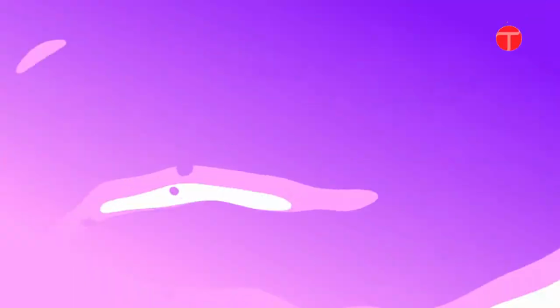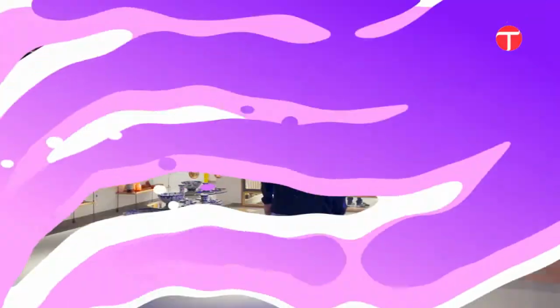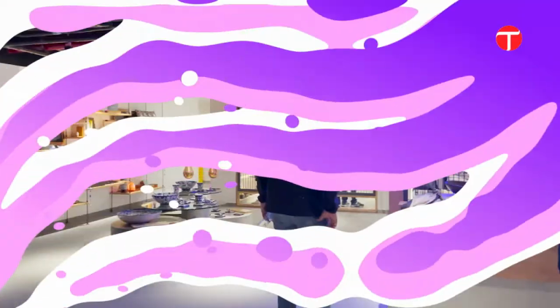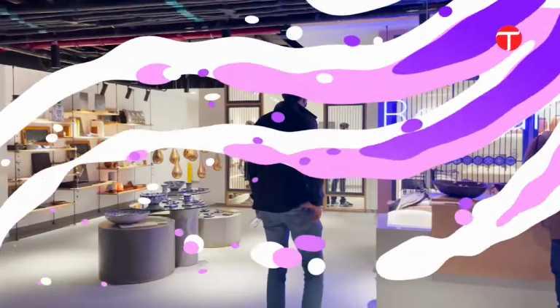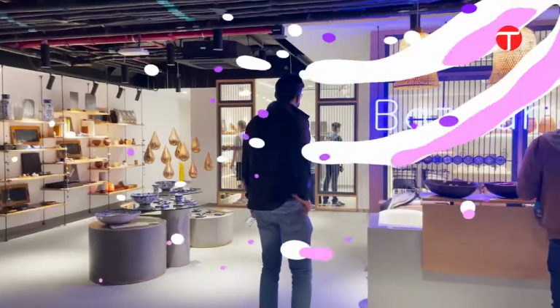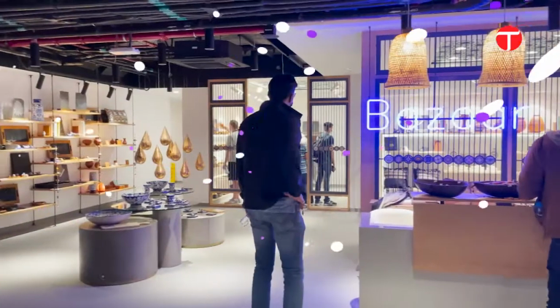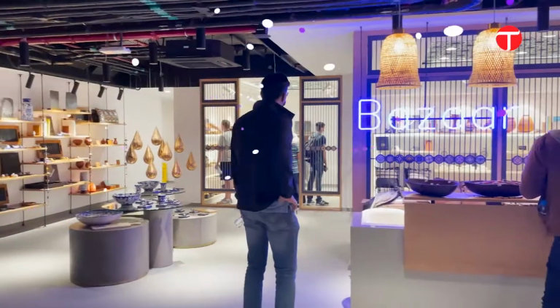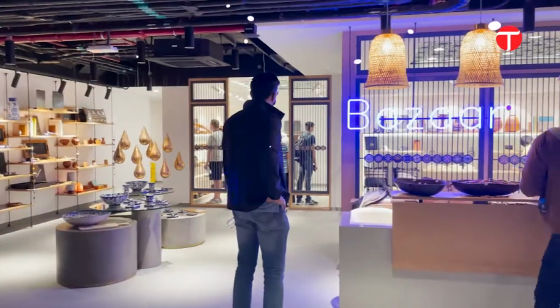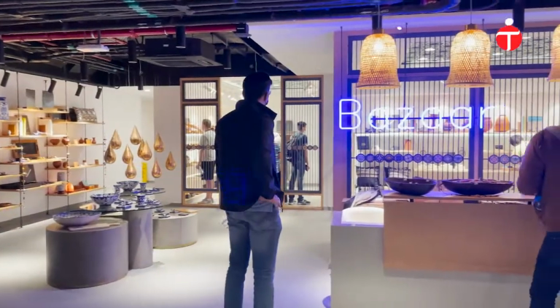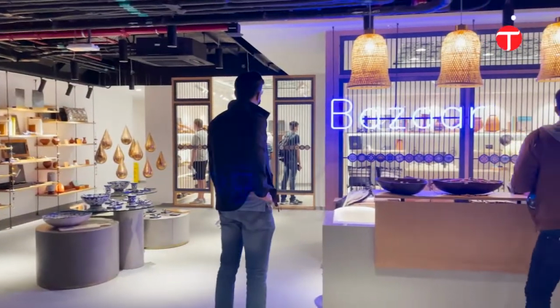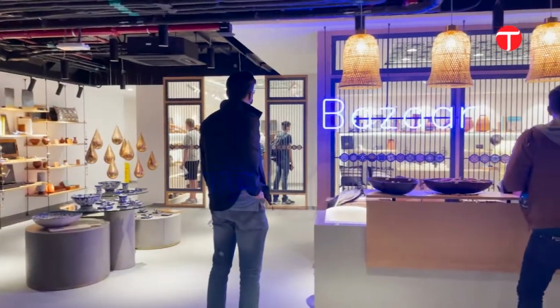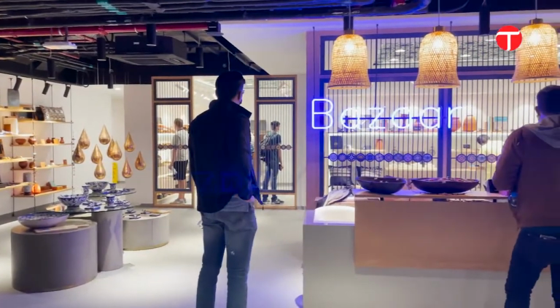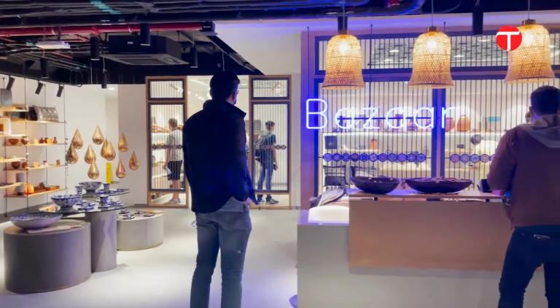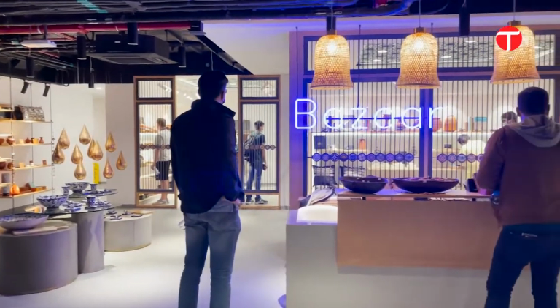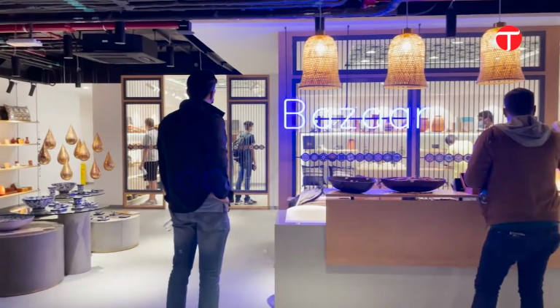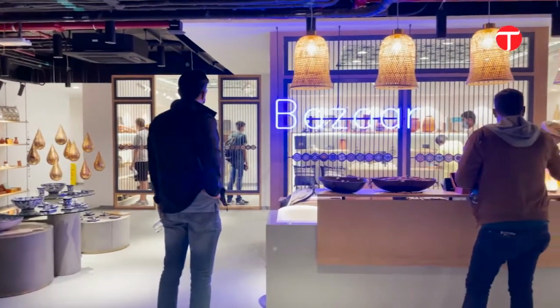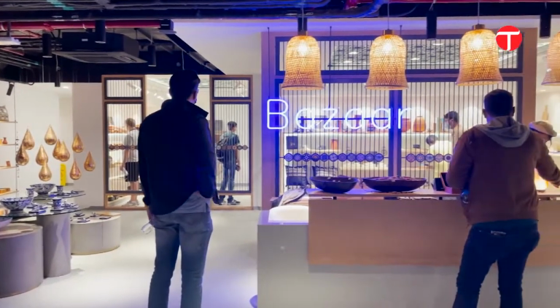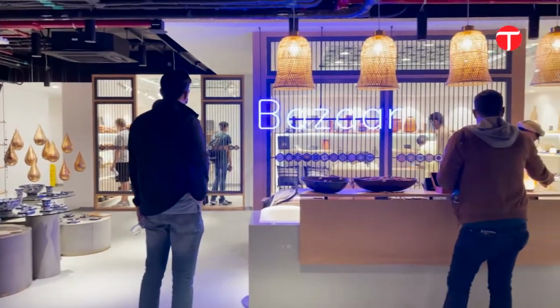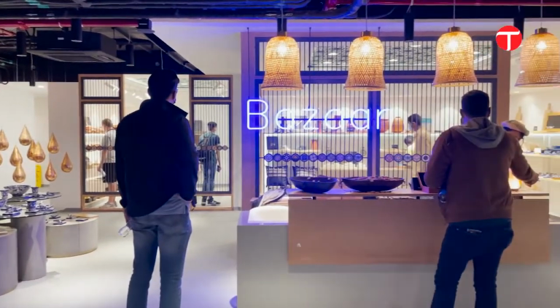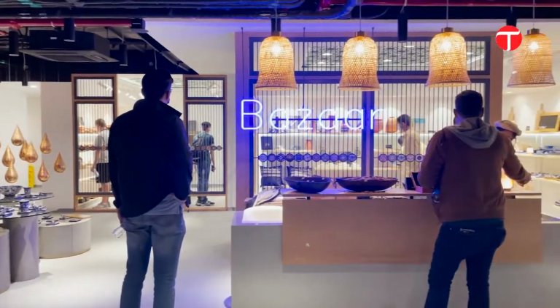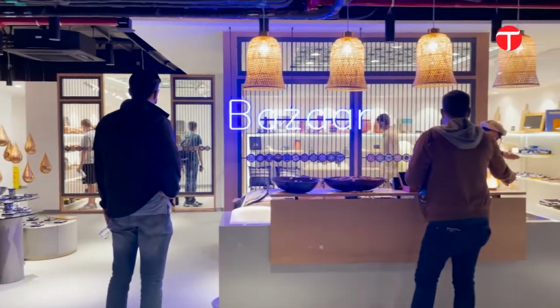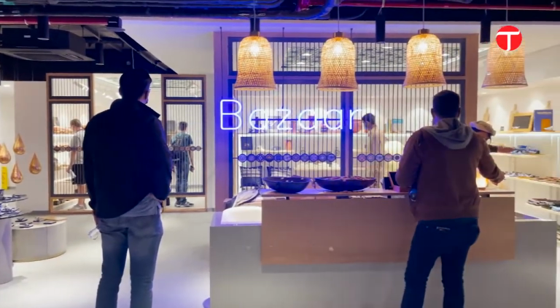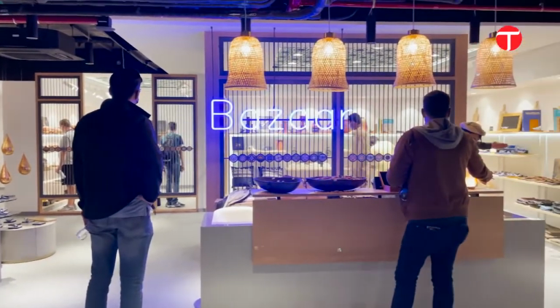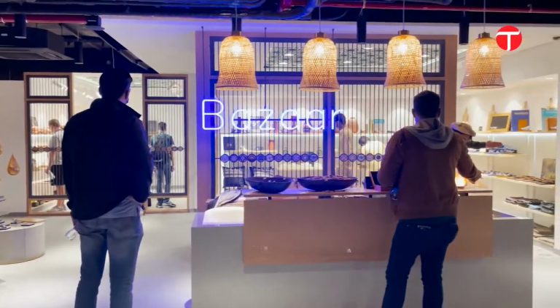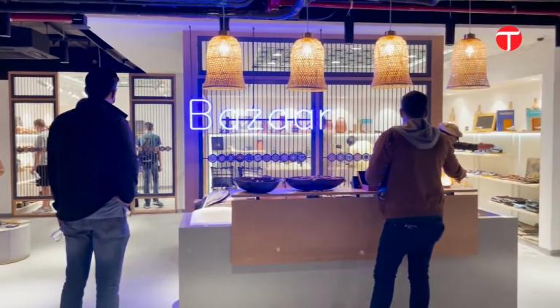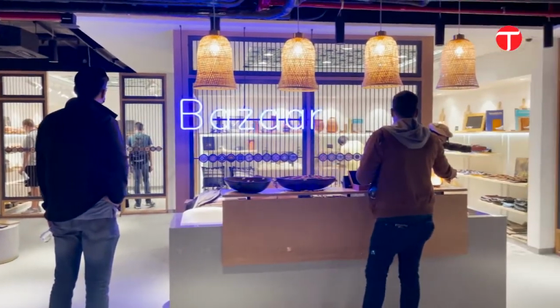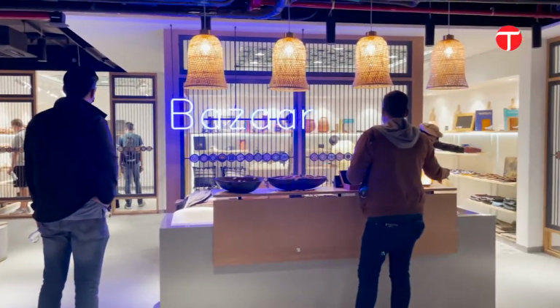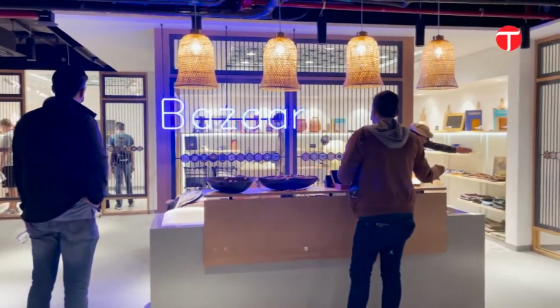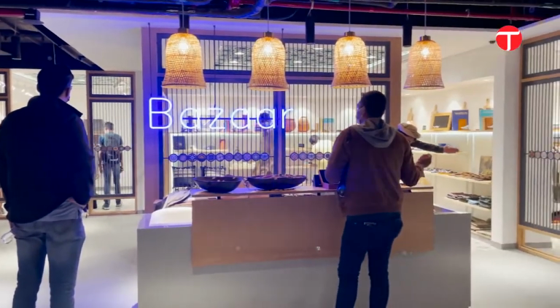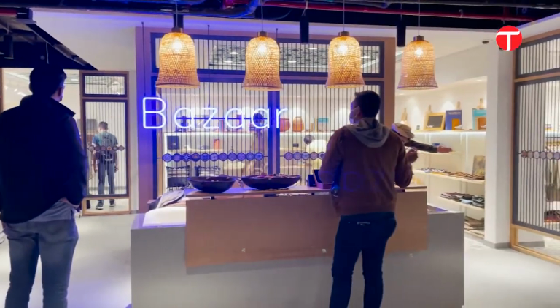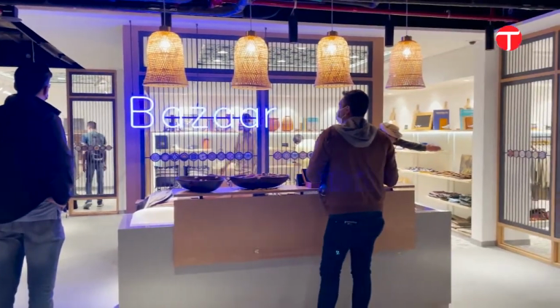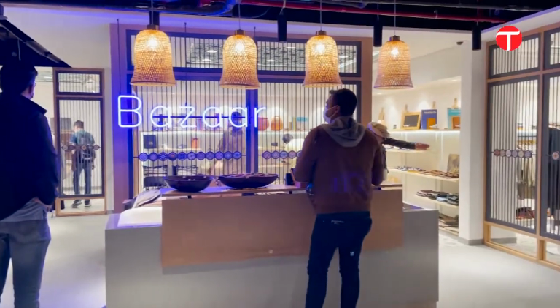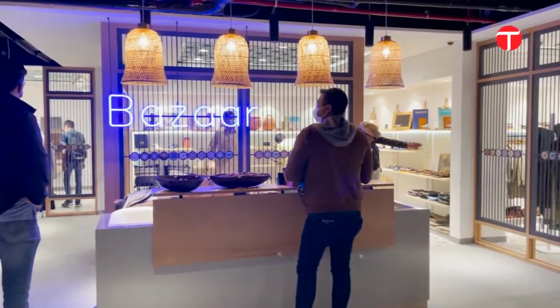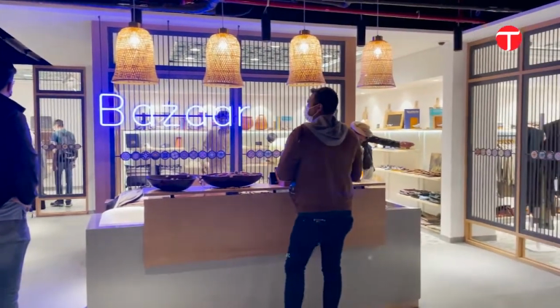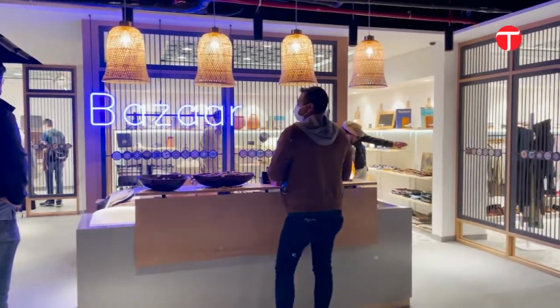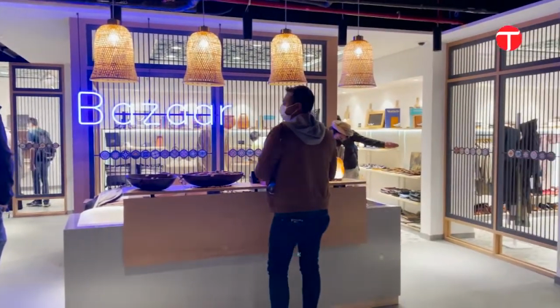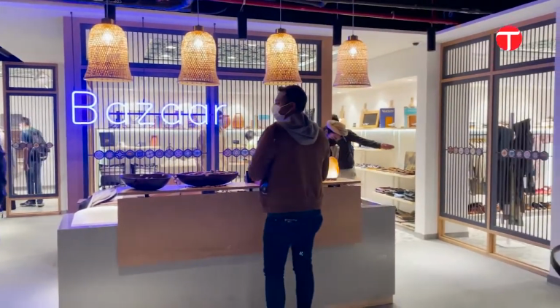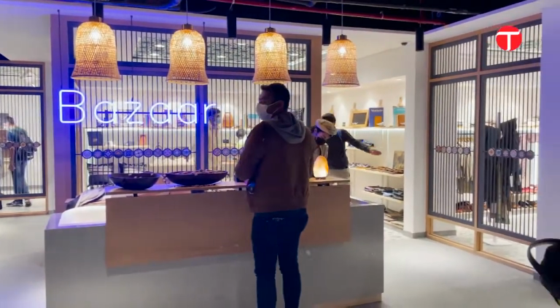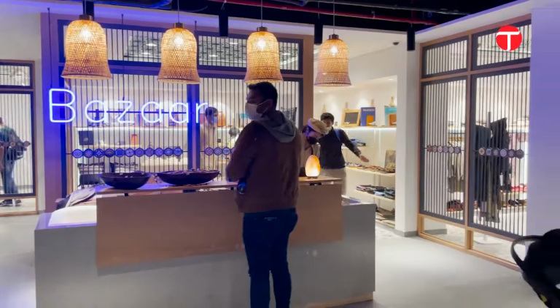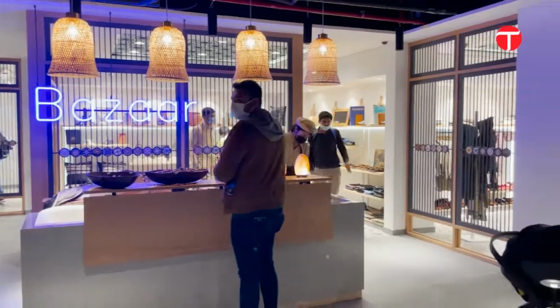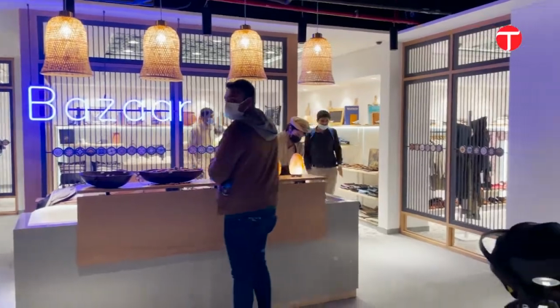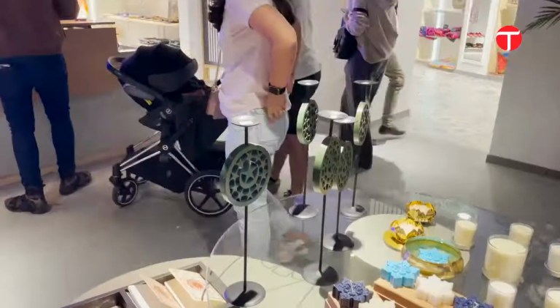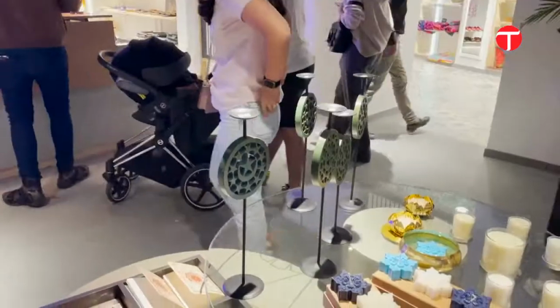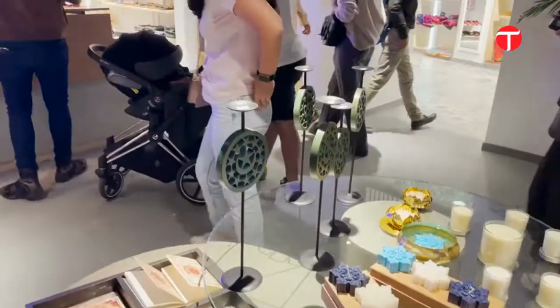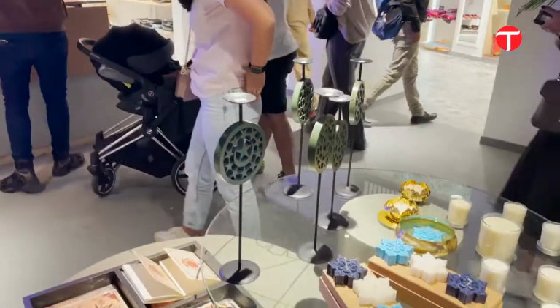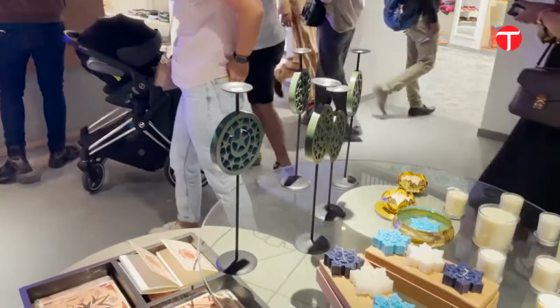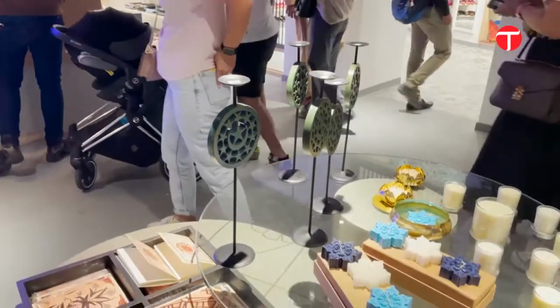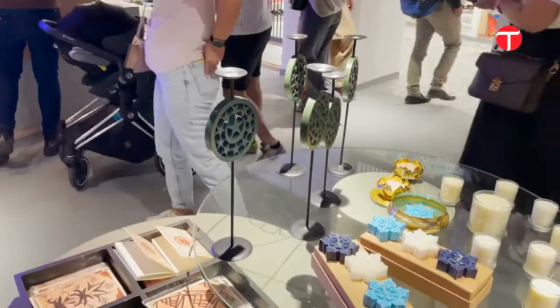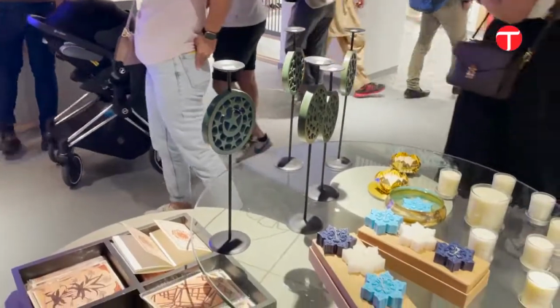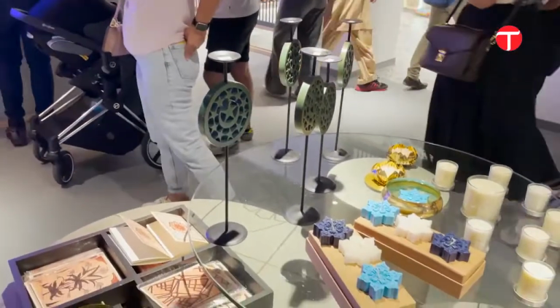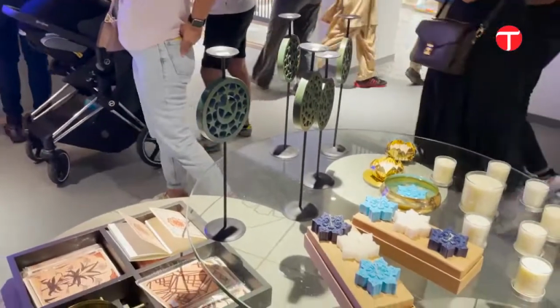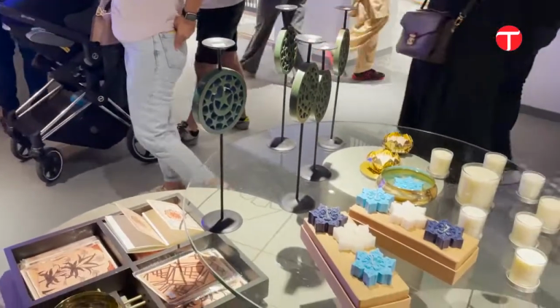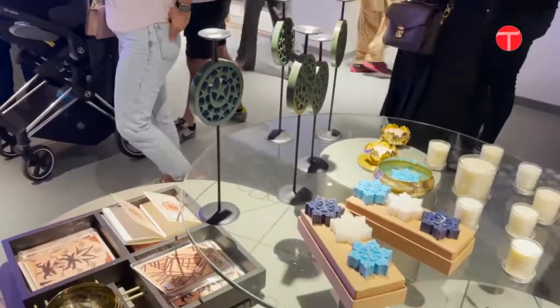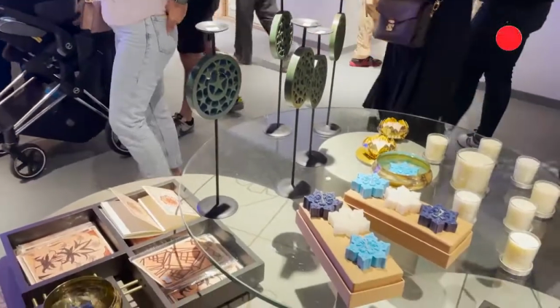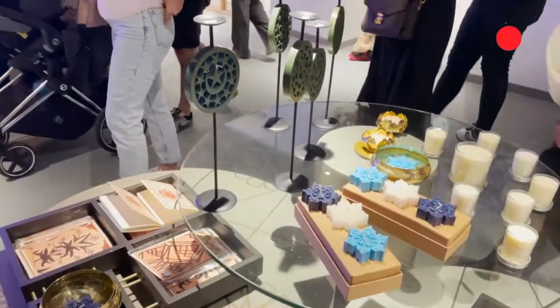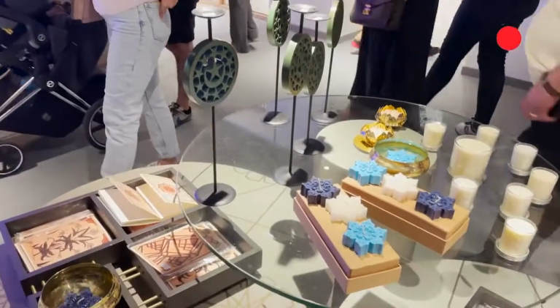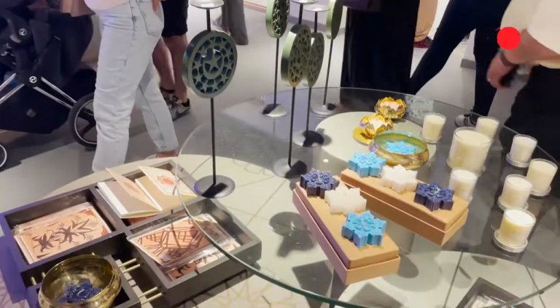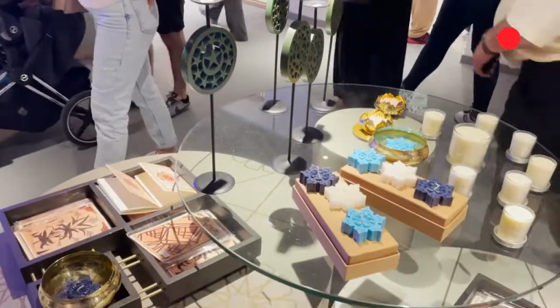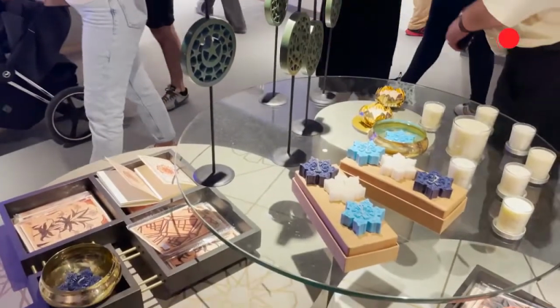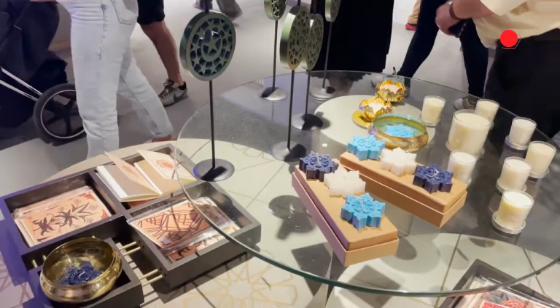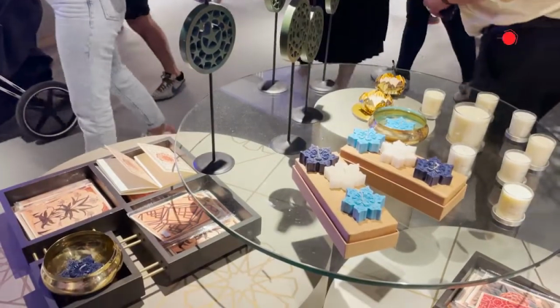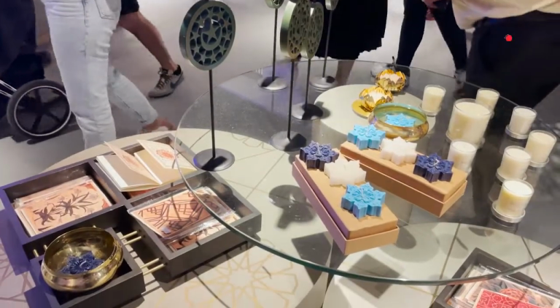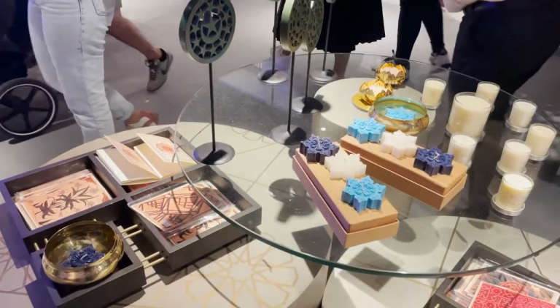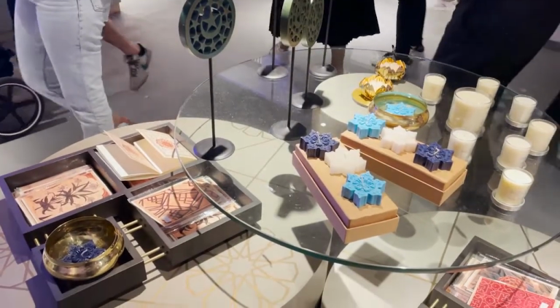Towards the end, you can explore the bazaar which offers a ton of handmade pieces from Pakistan, some for you to buy to take home.